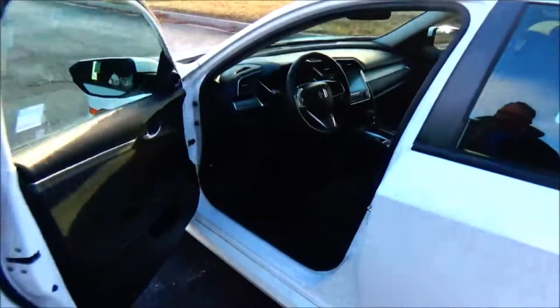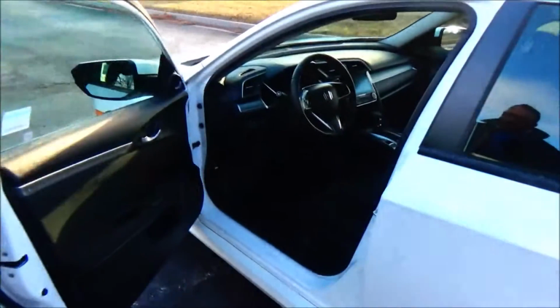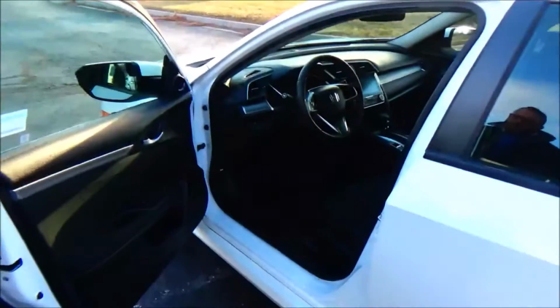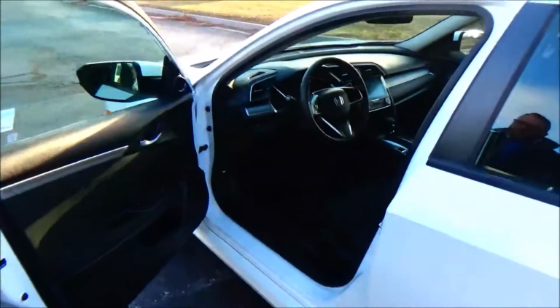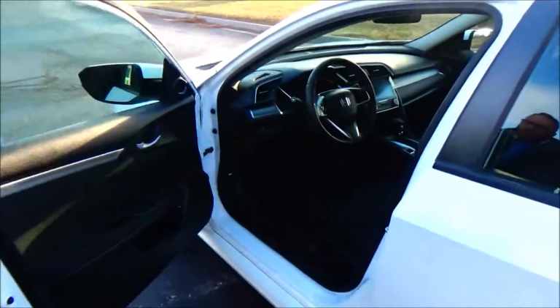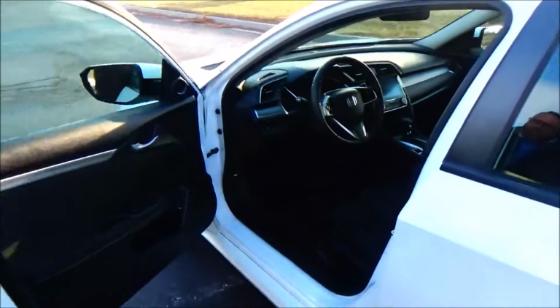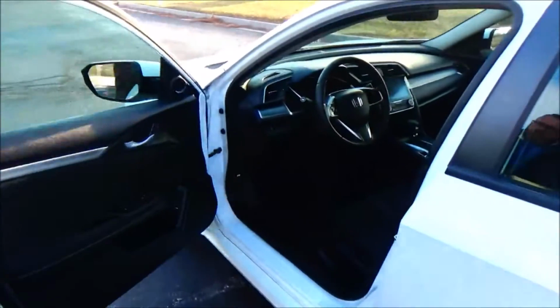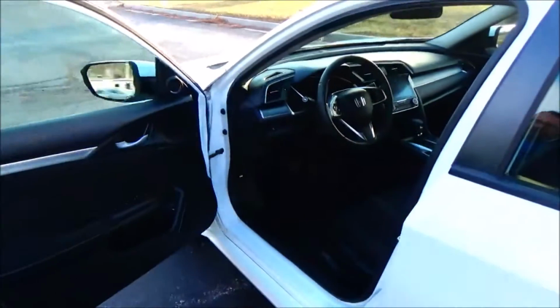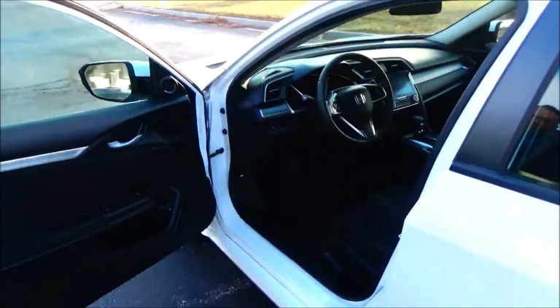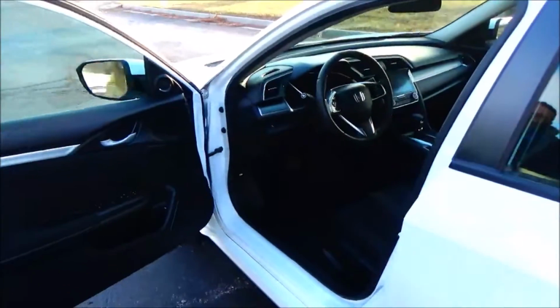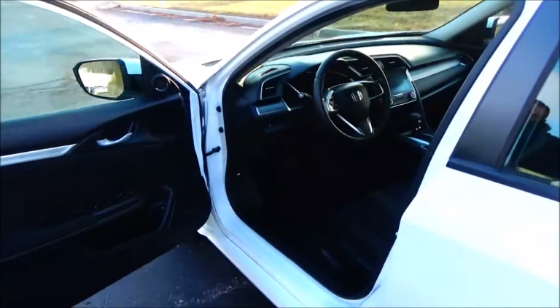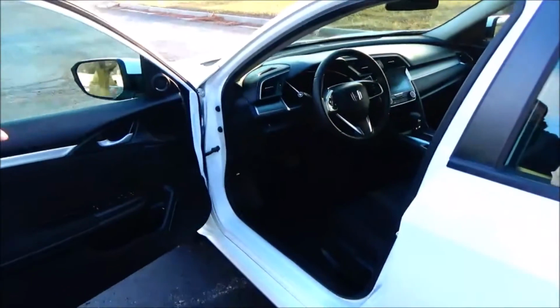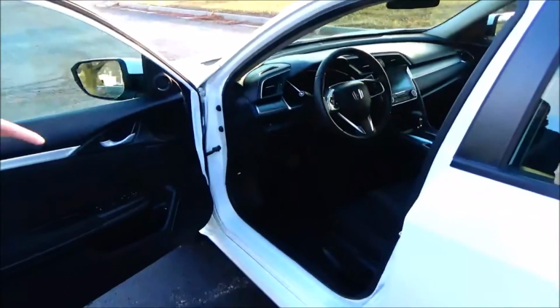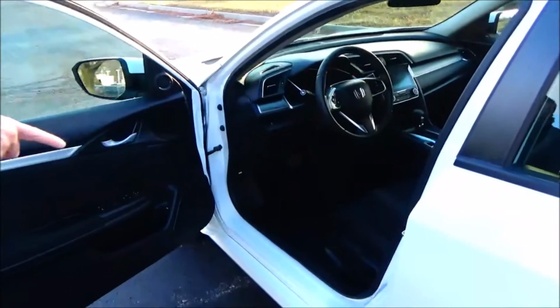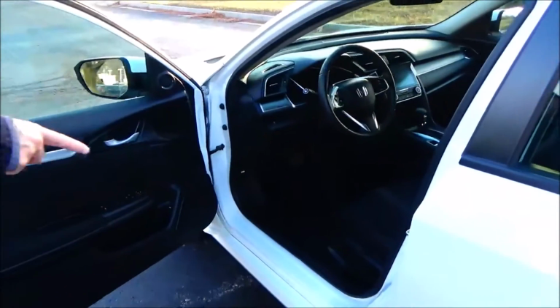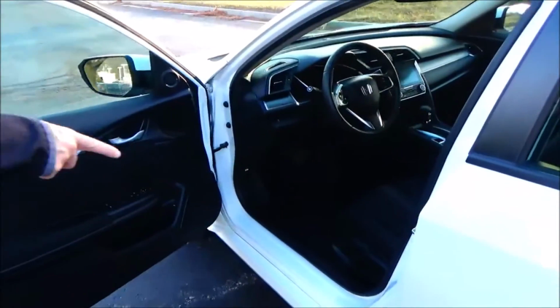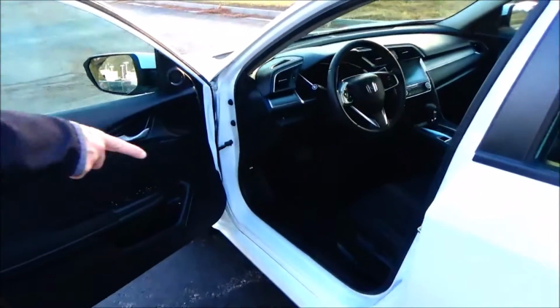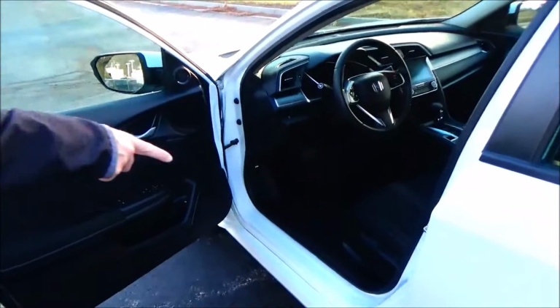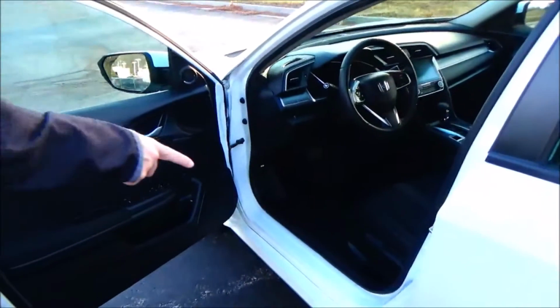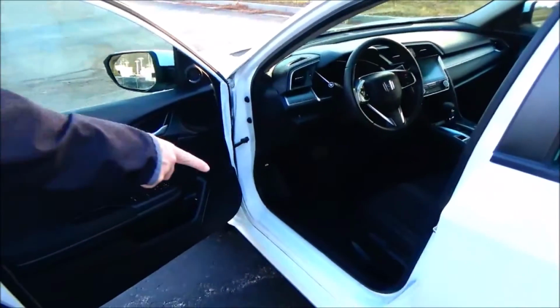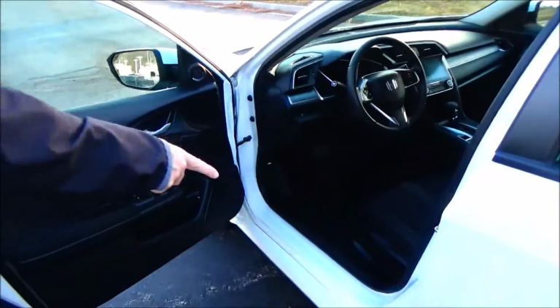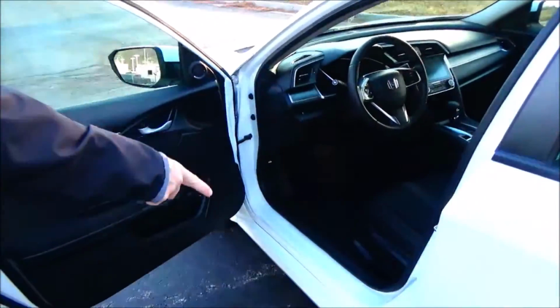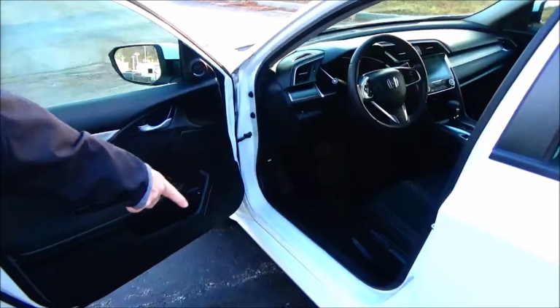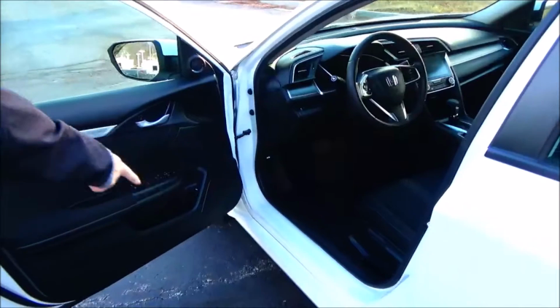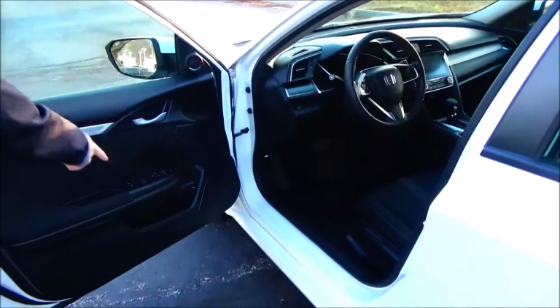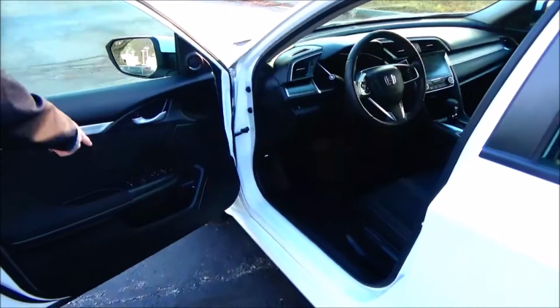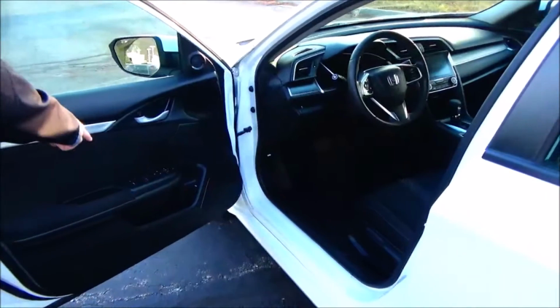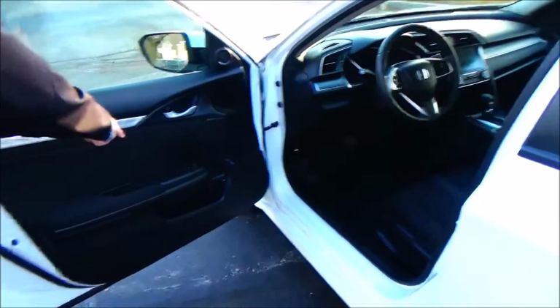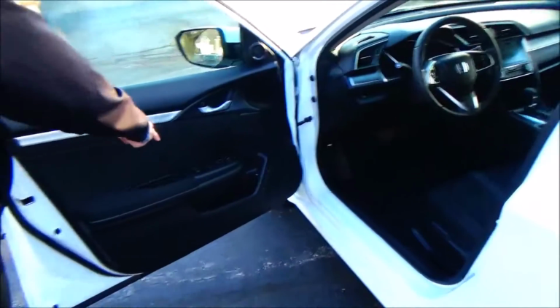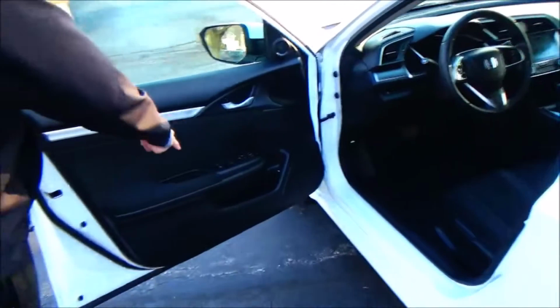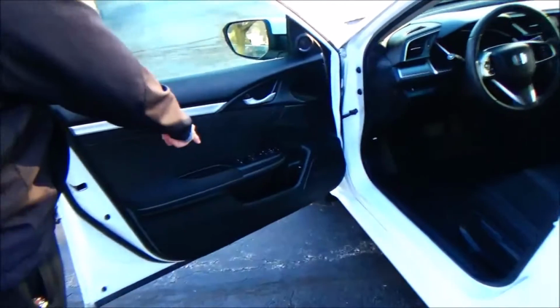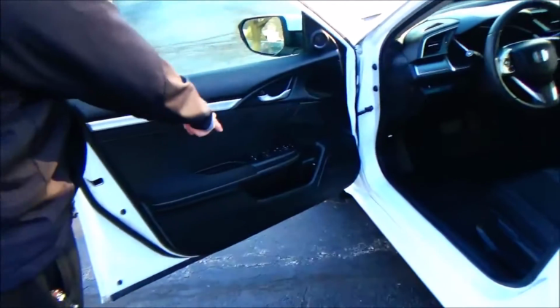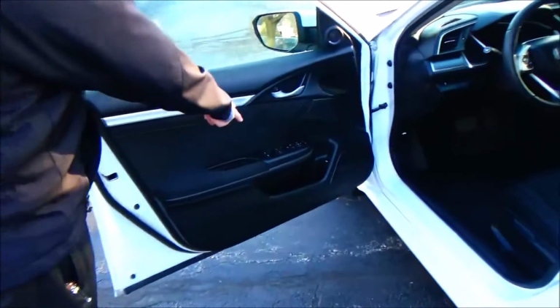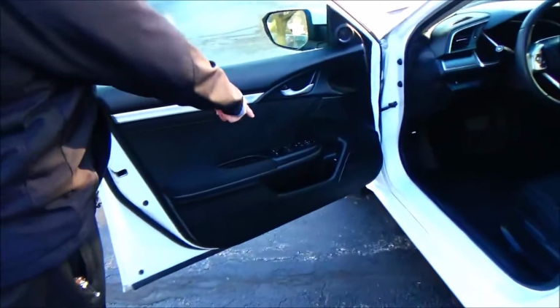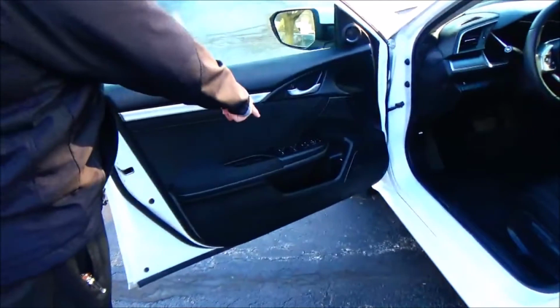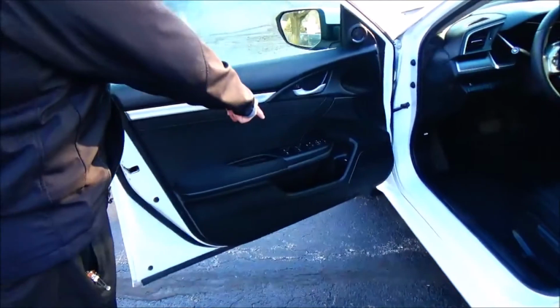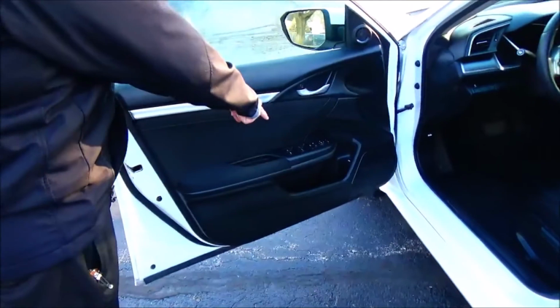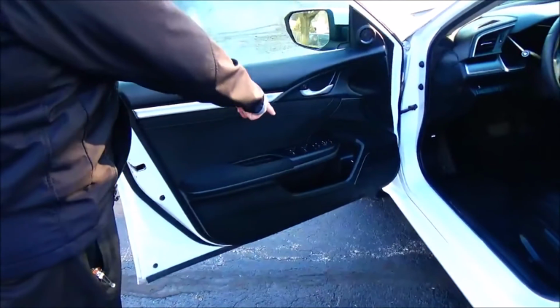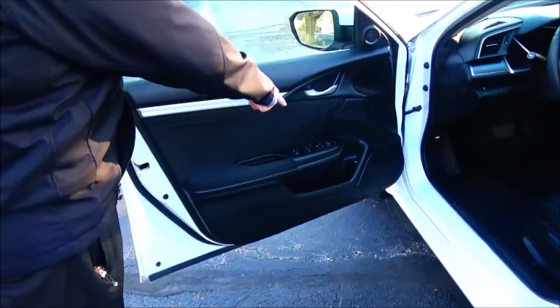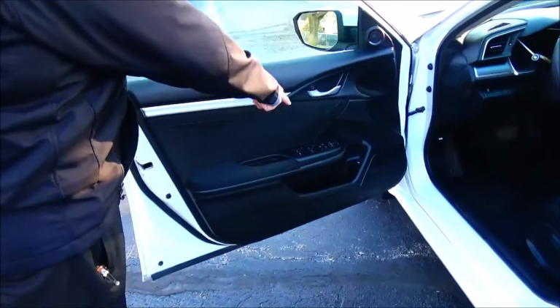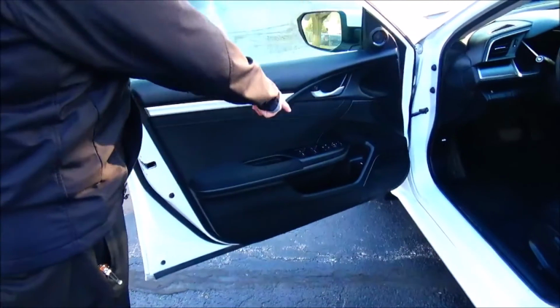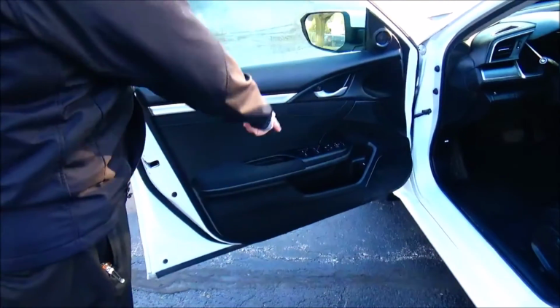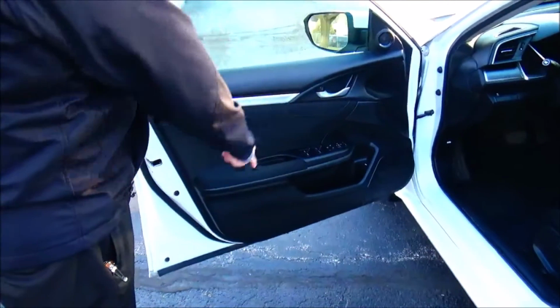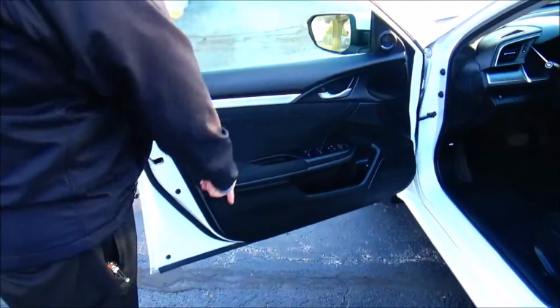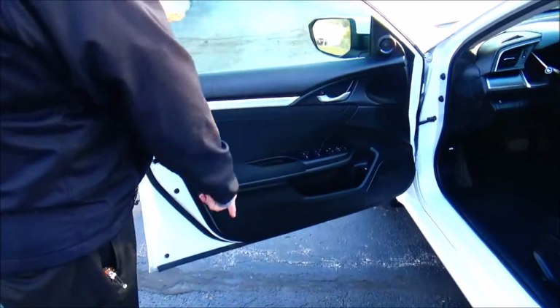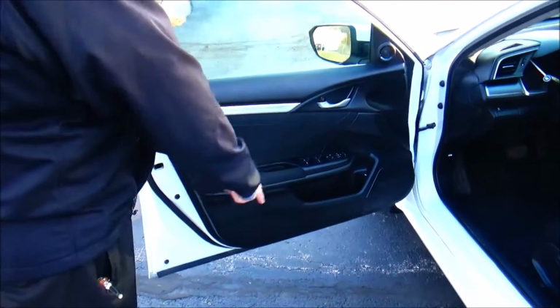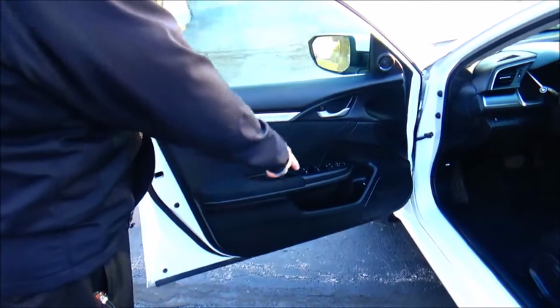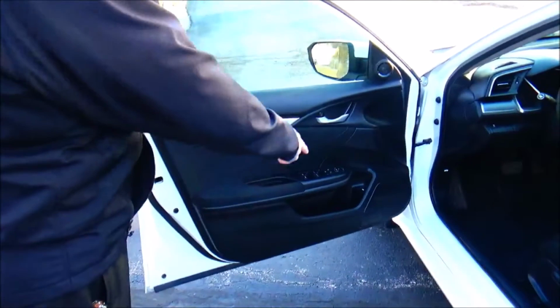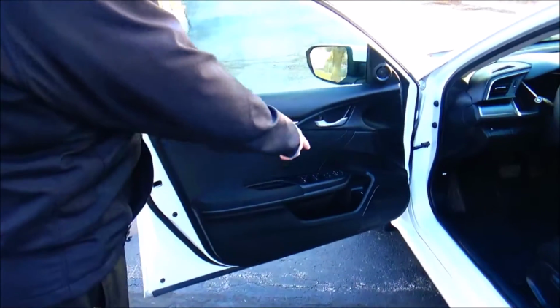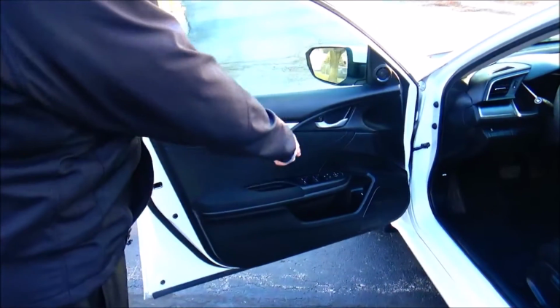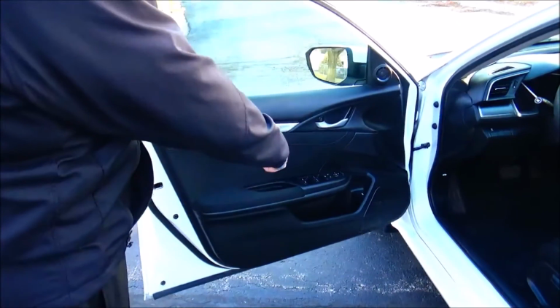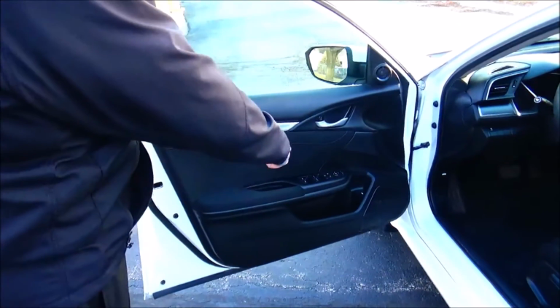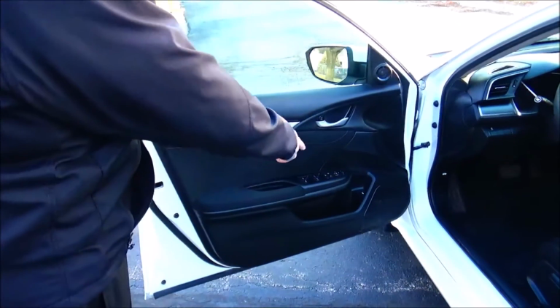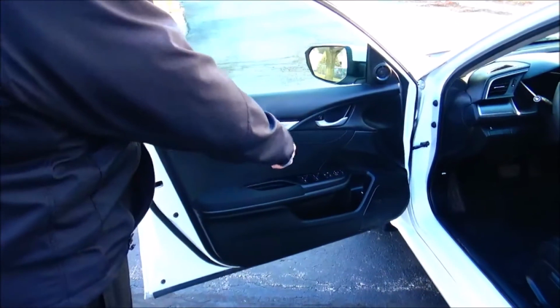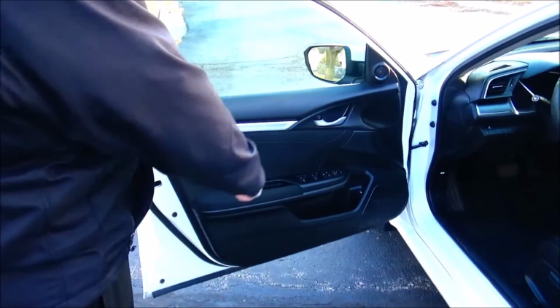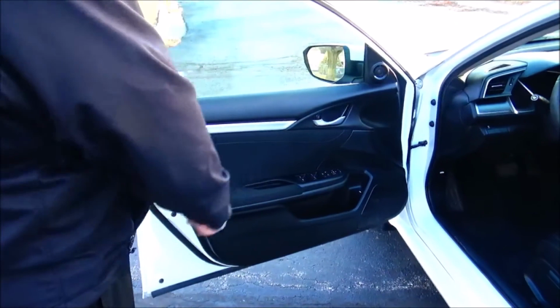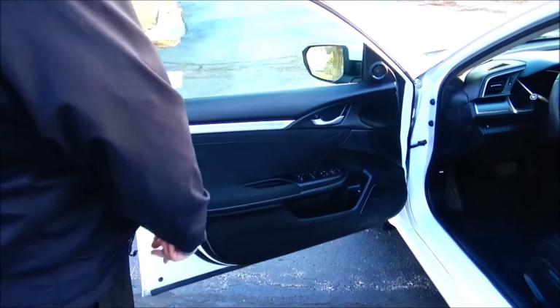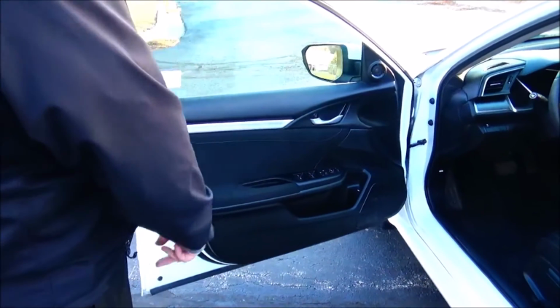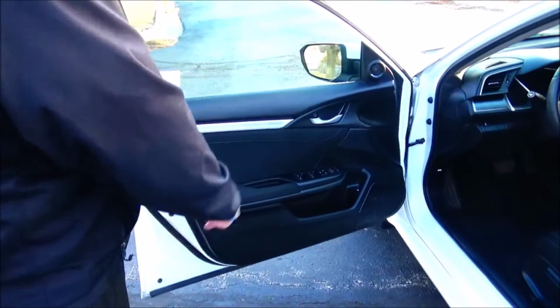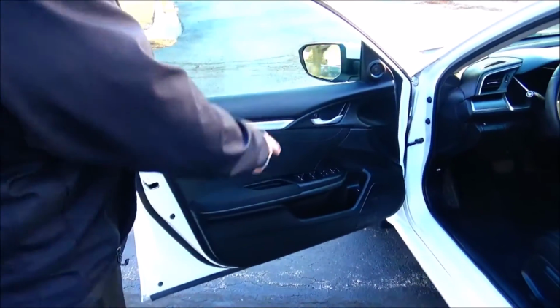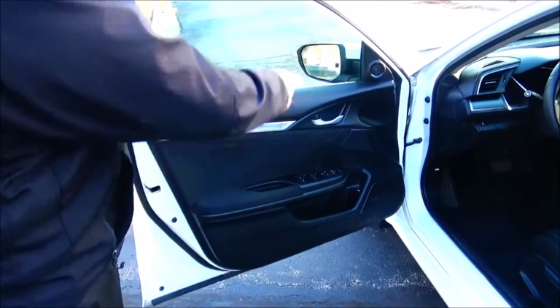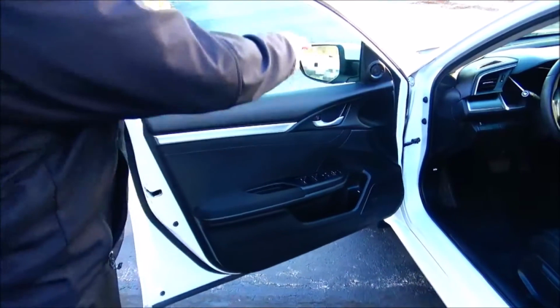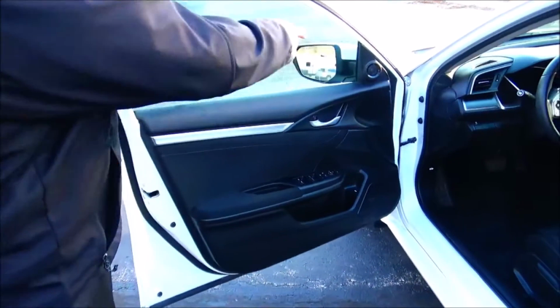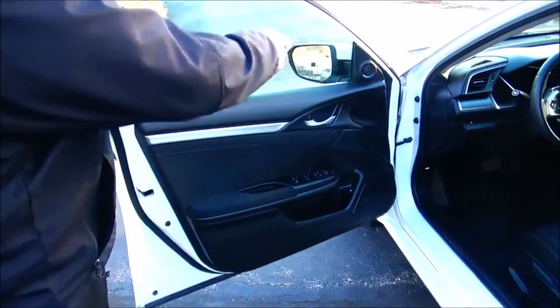Manual adjustment including height adjustment on the driver seat. Power windows, power locks, power mirrors. Cupholders and storage in the front door.